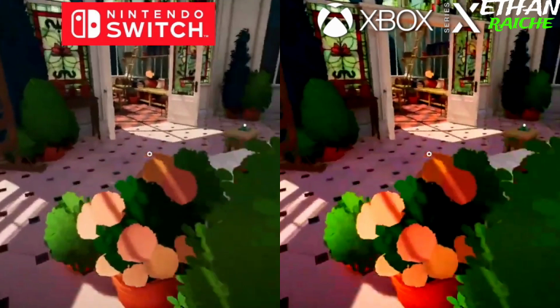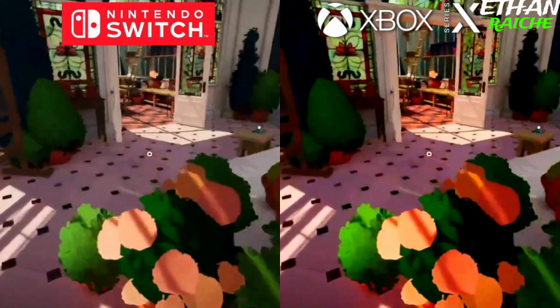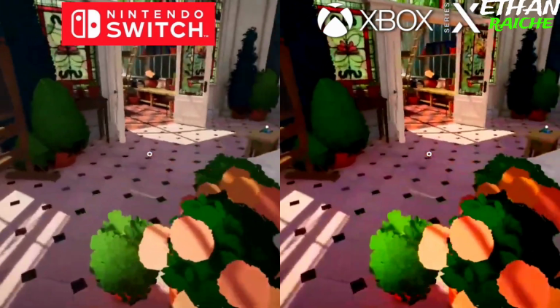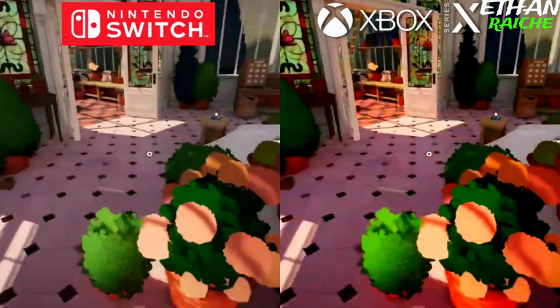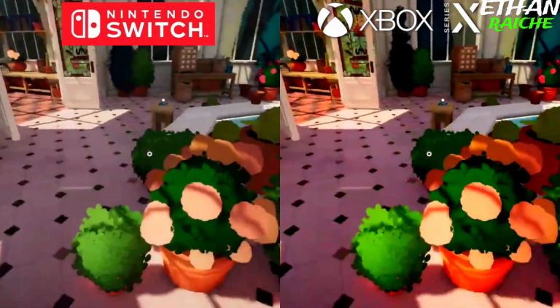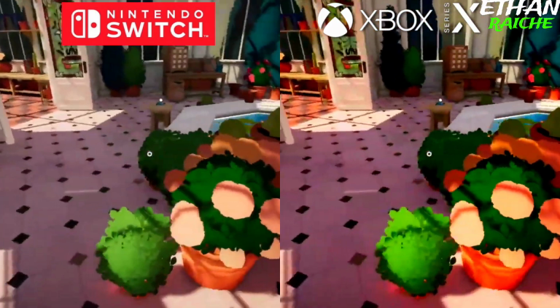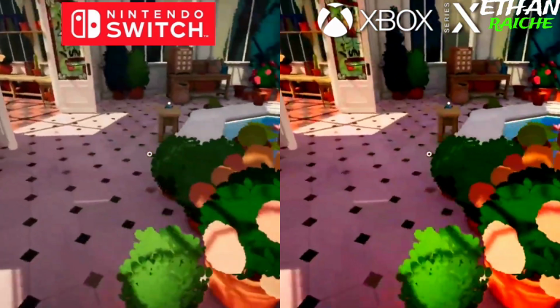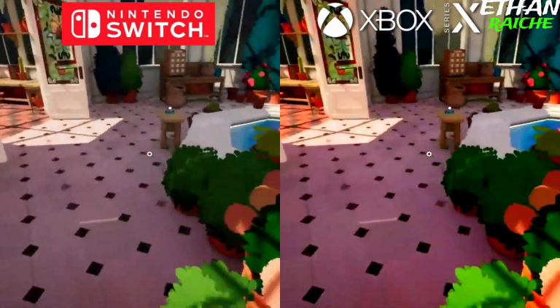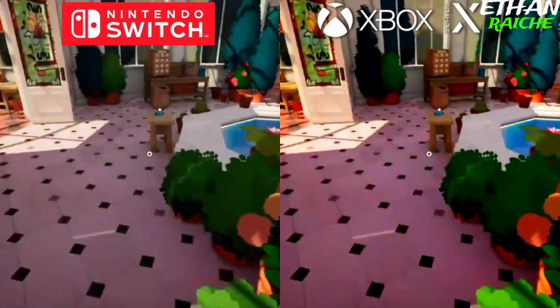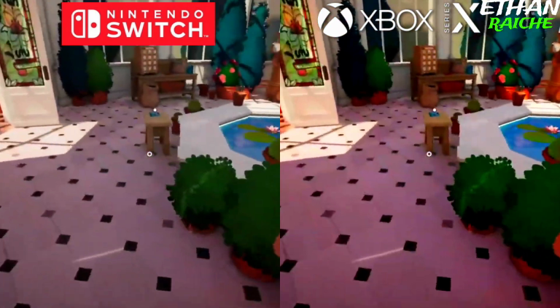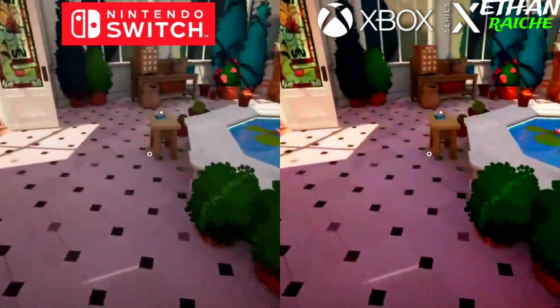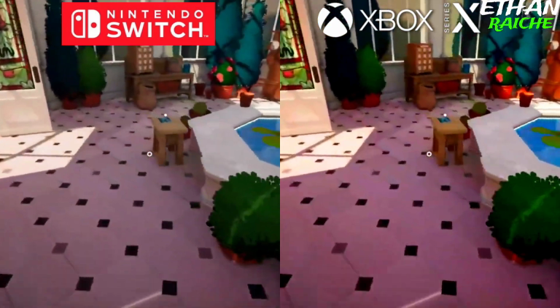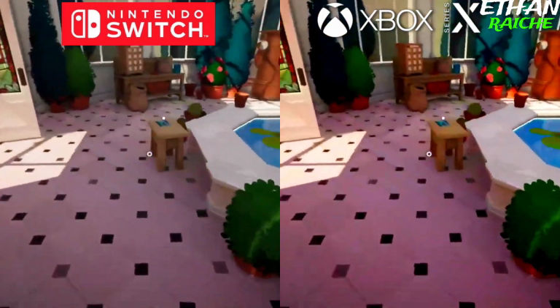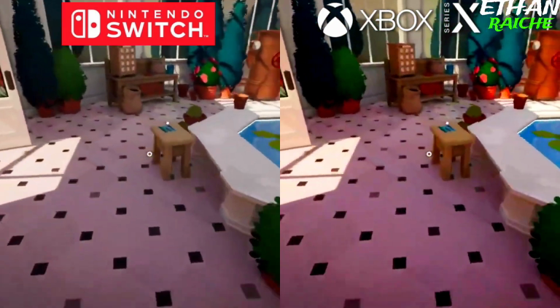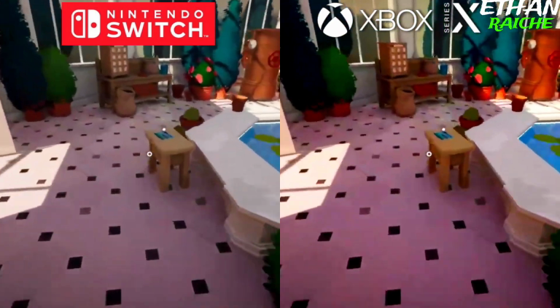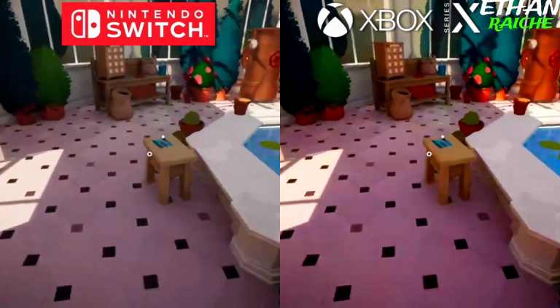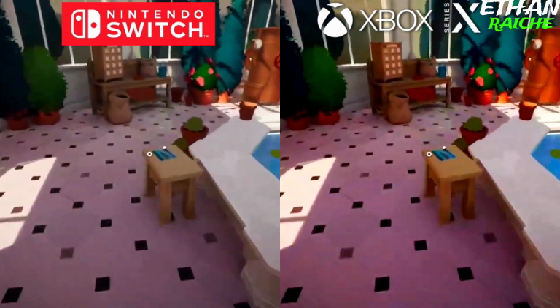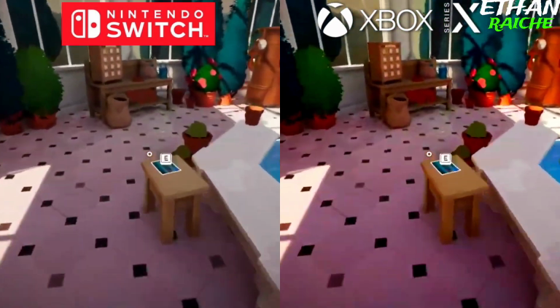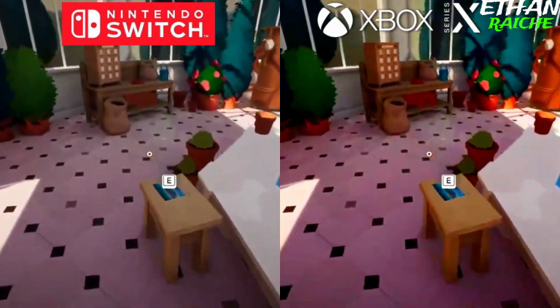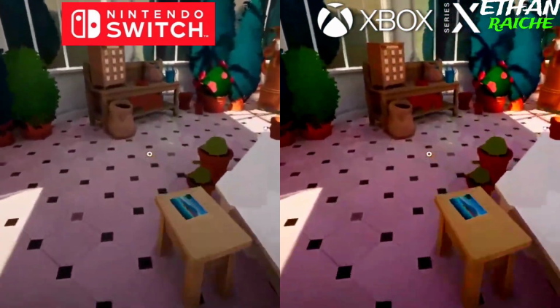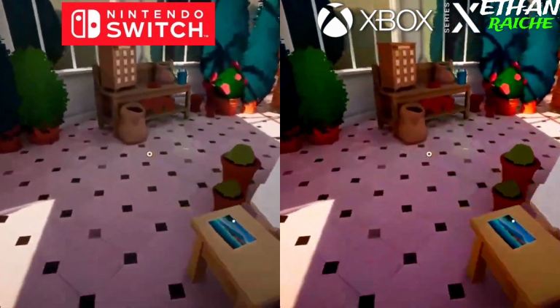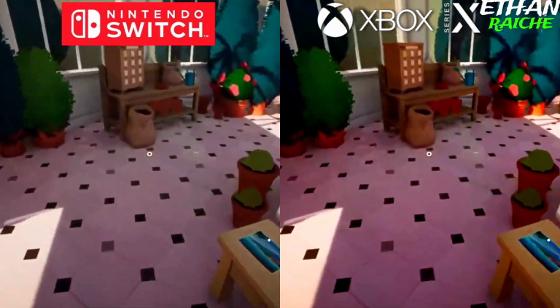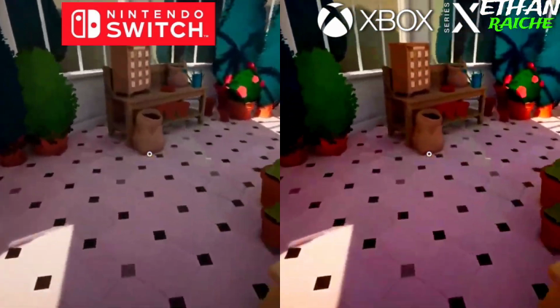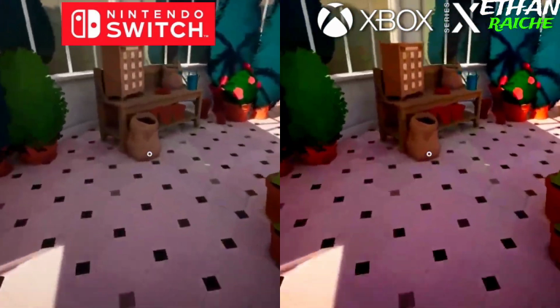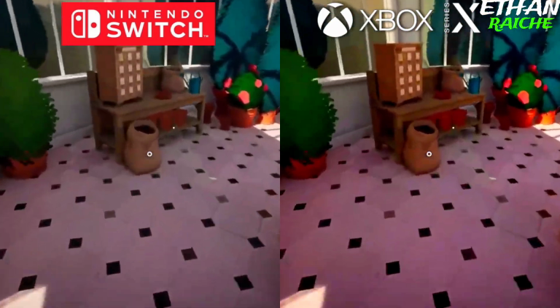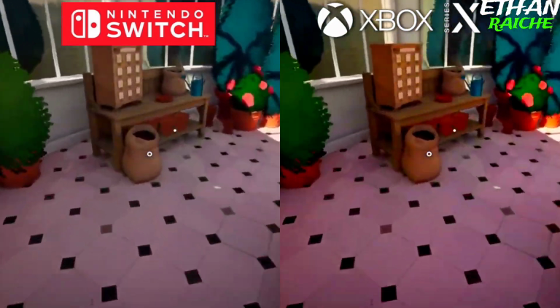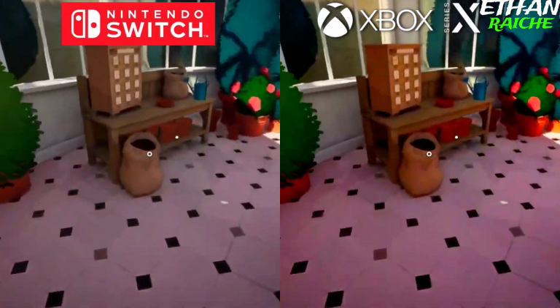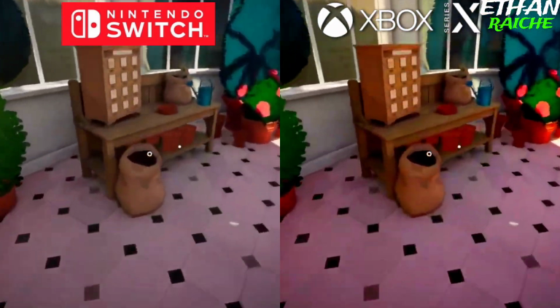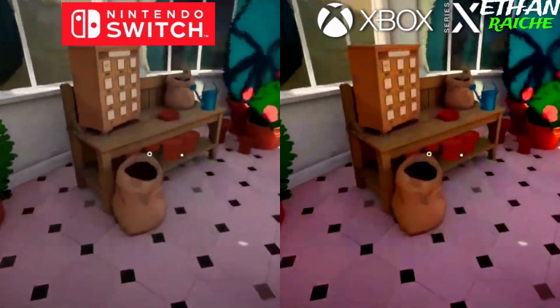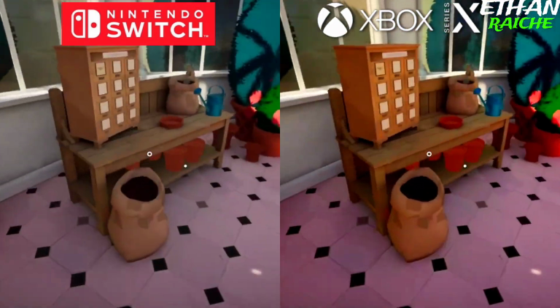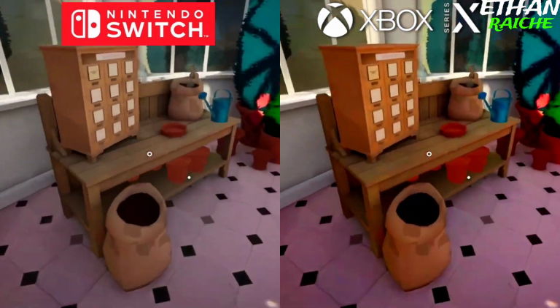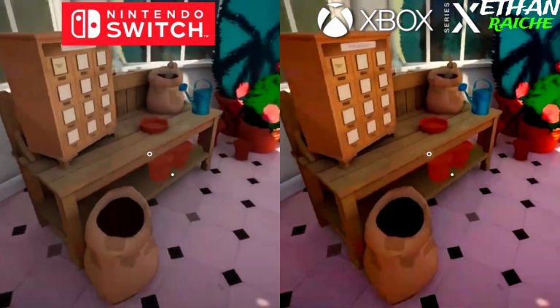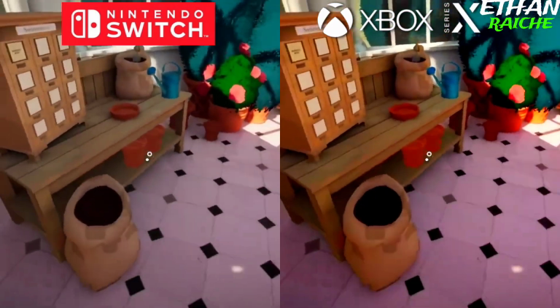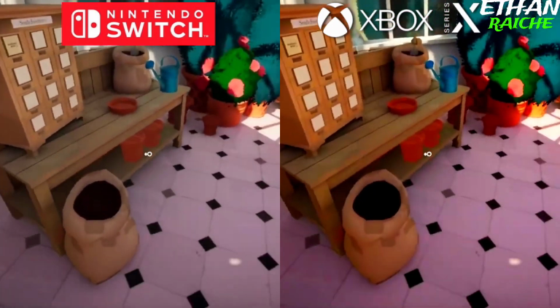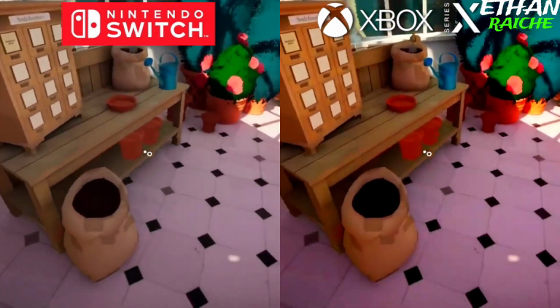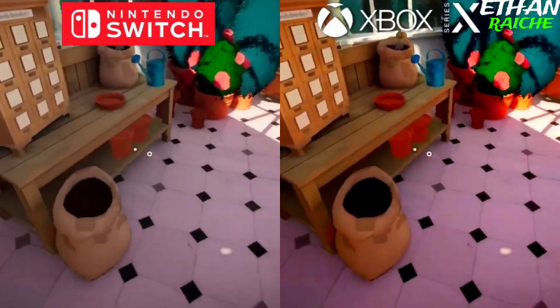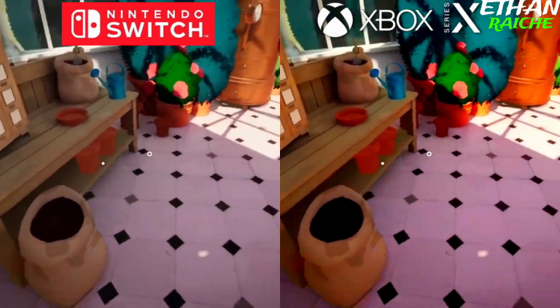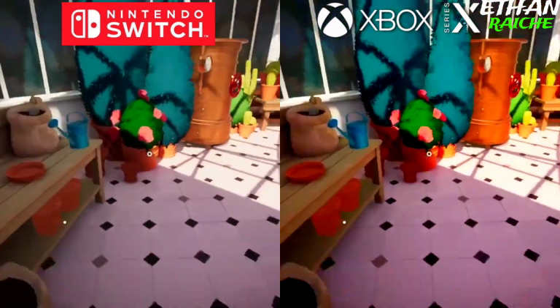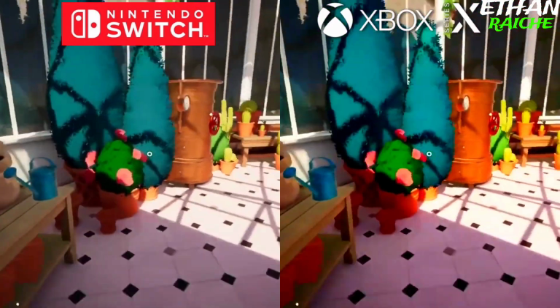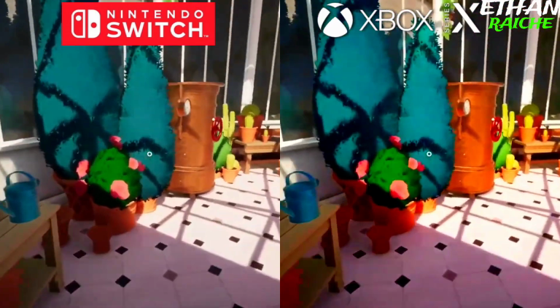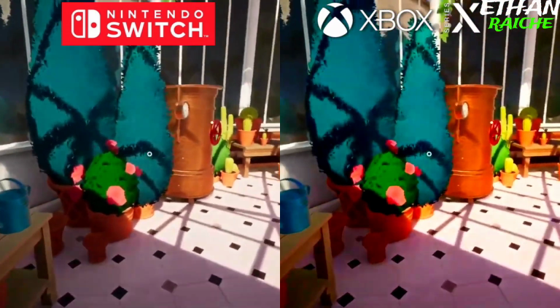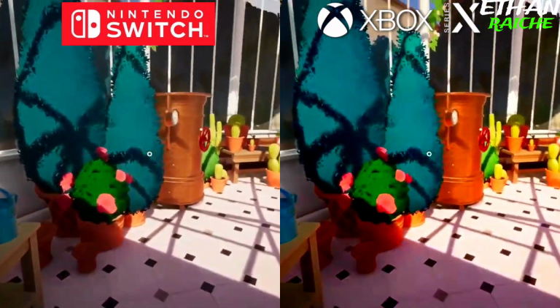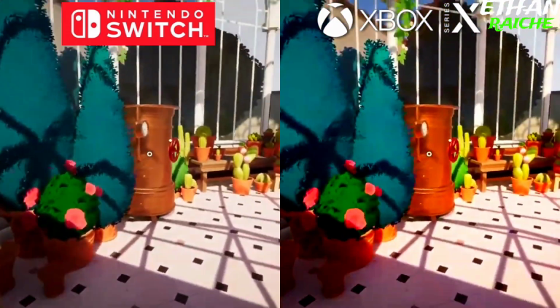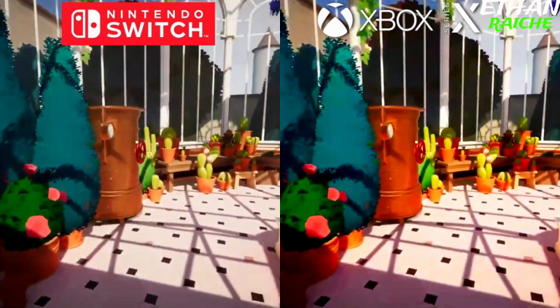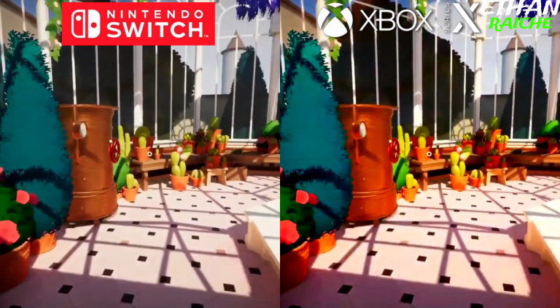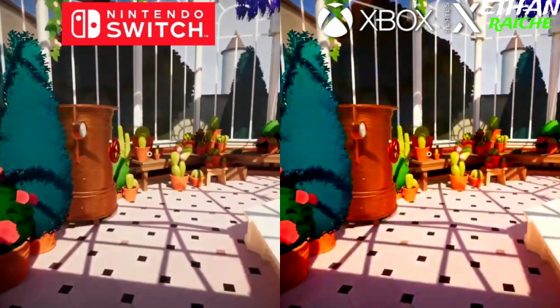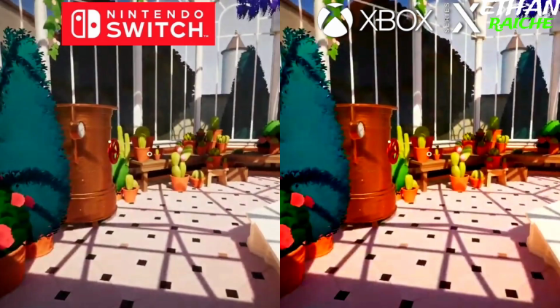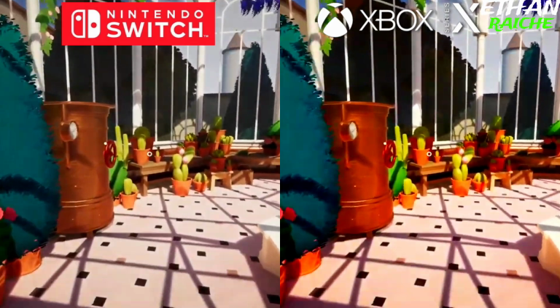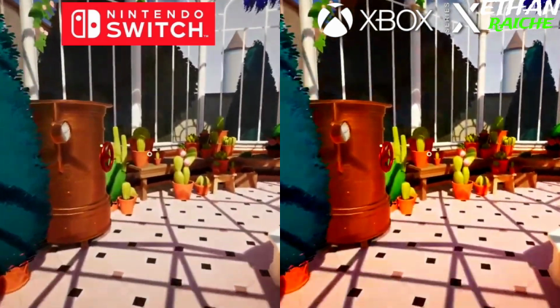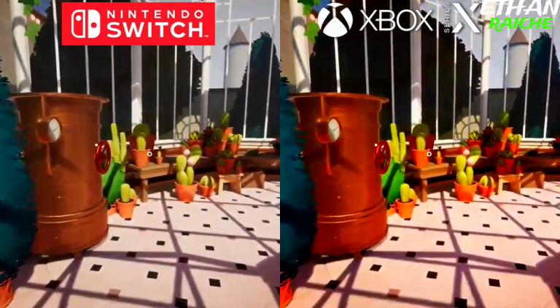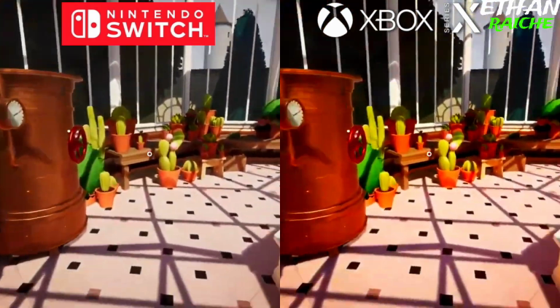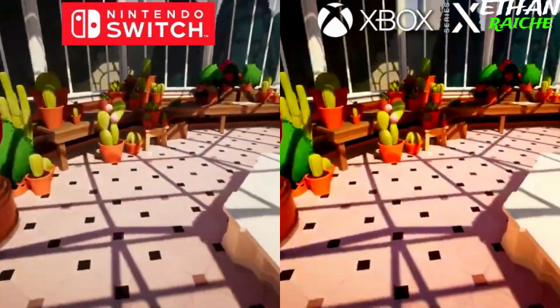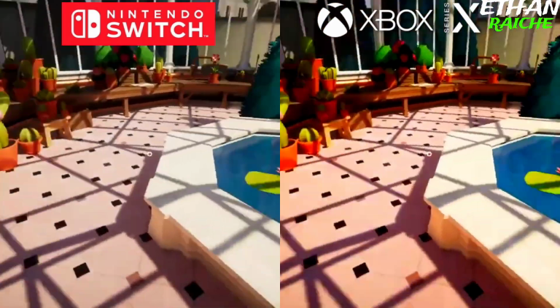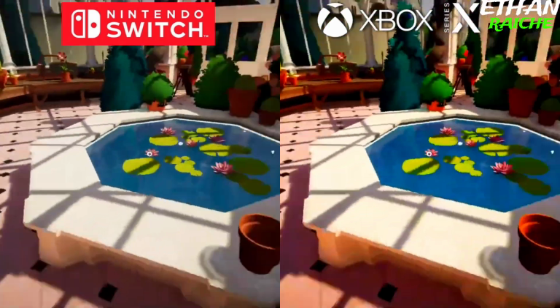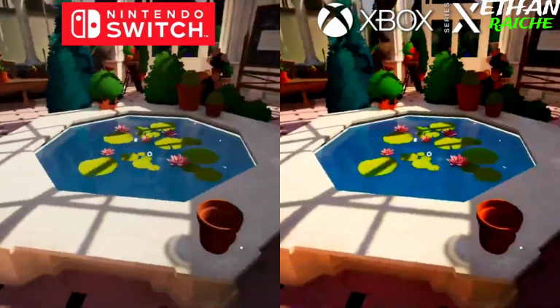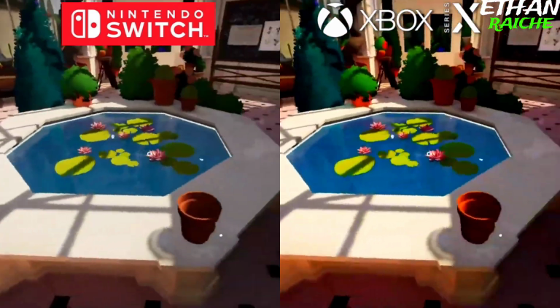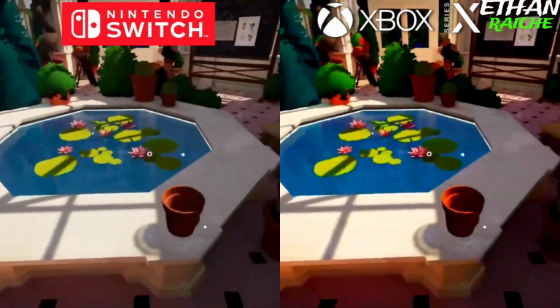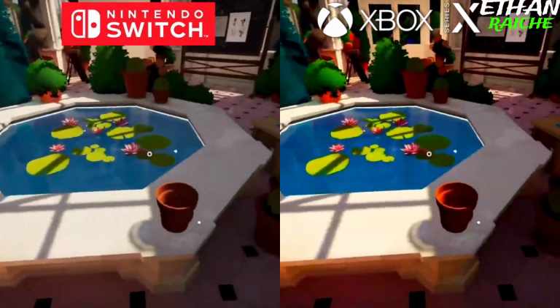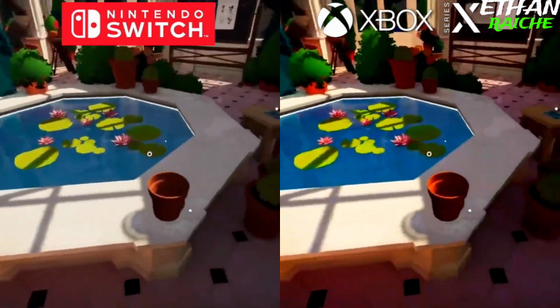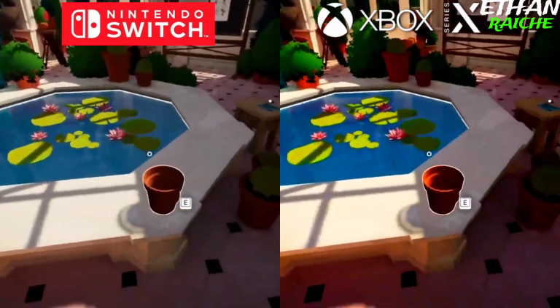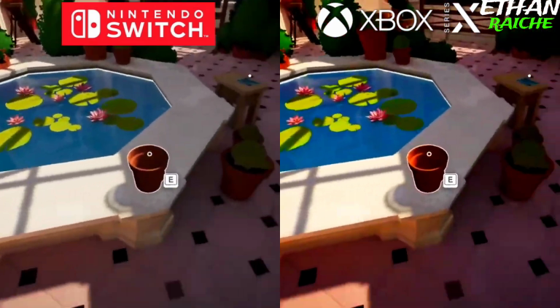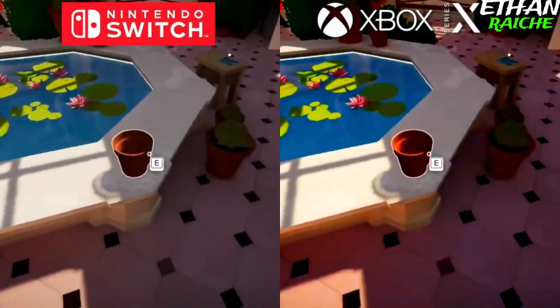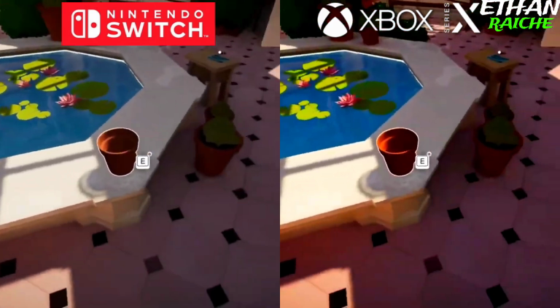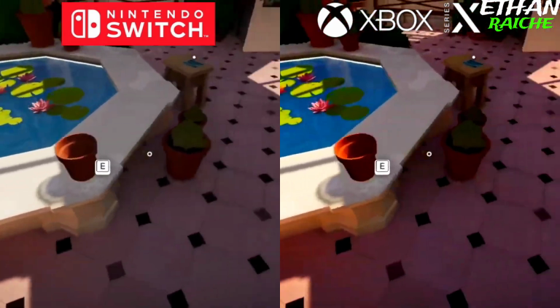Hi everyone, this is Ethan and in this video we are going to be comparing the graphics between Nintendo Switch and the Xbox Series X.